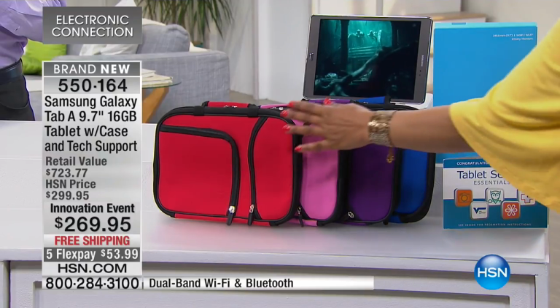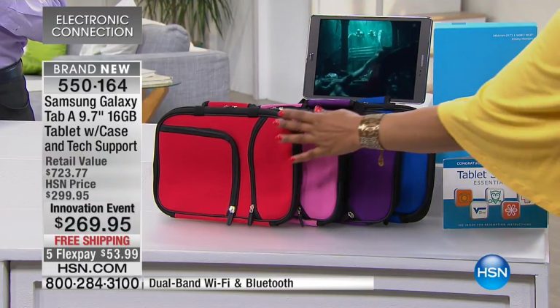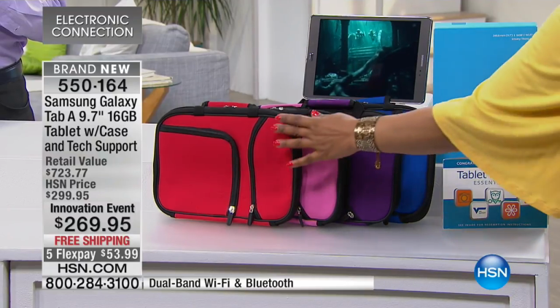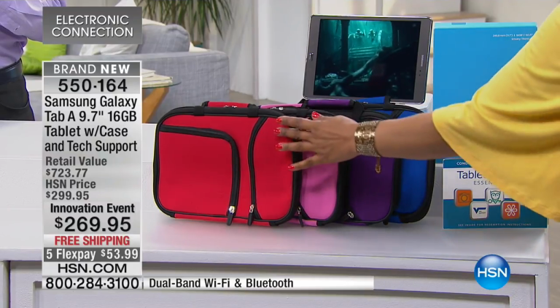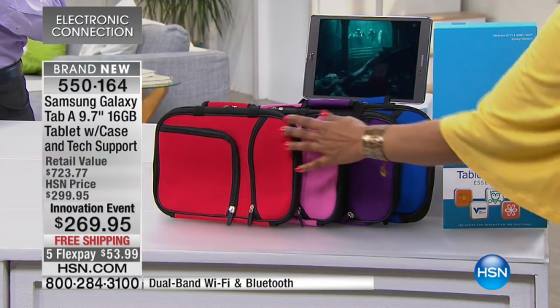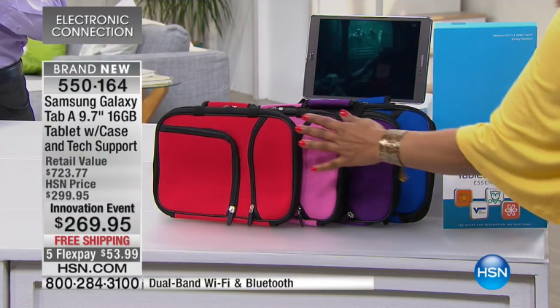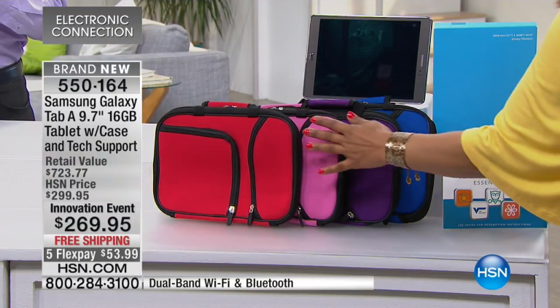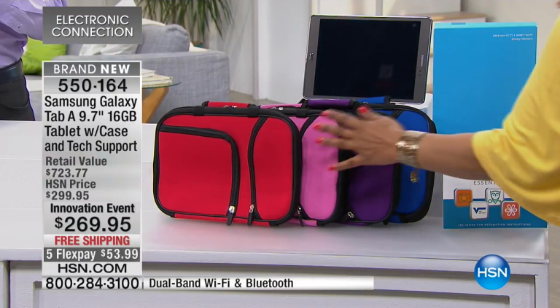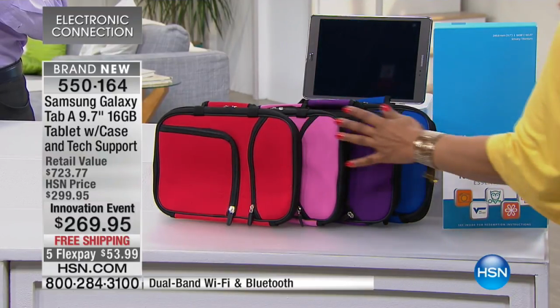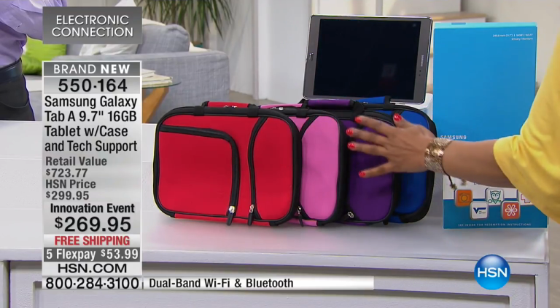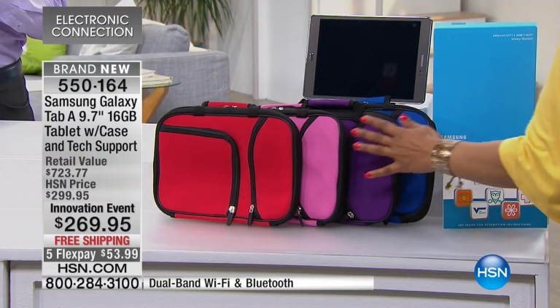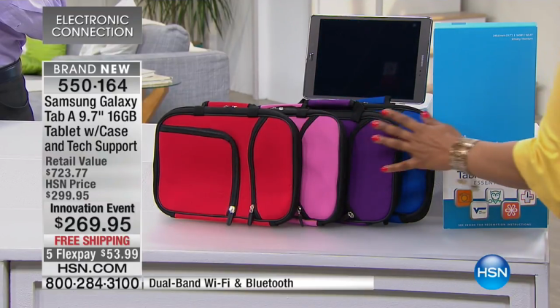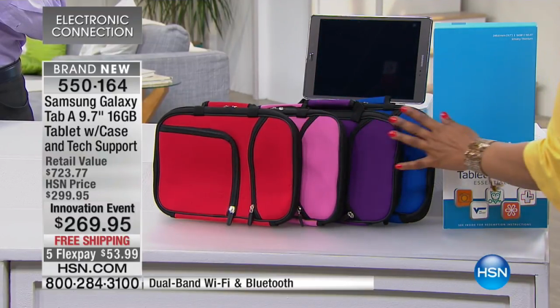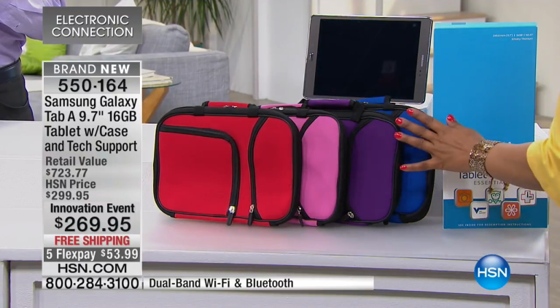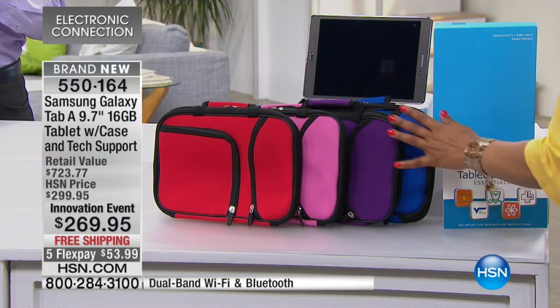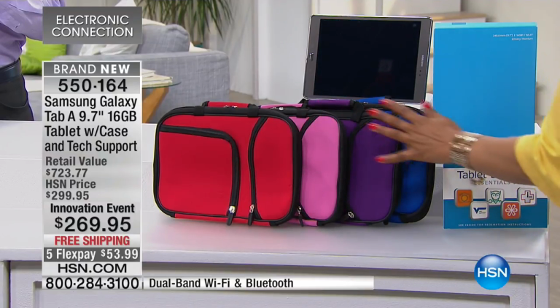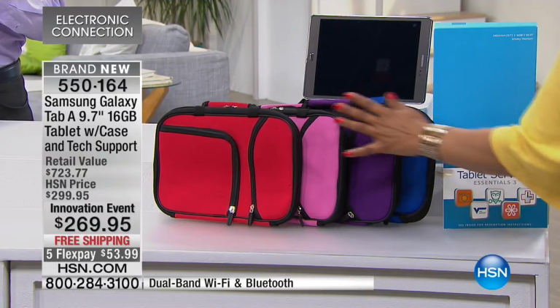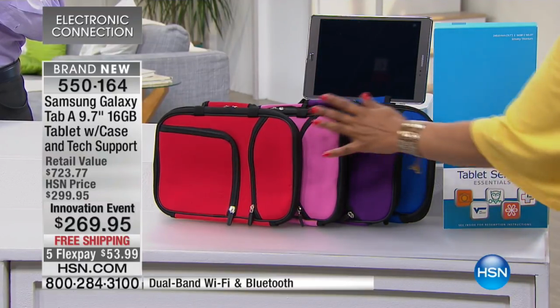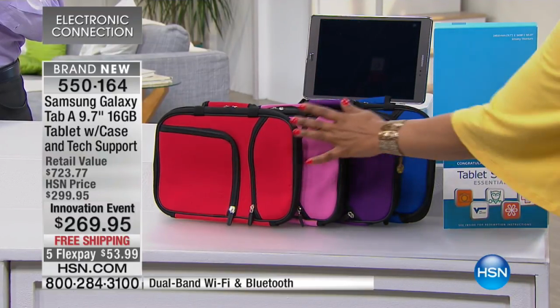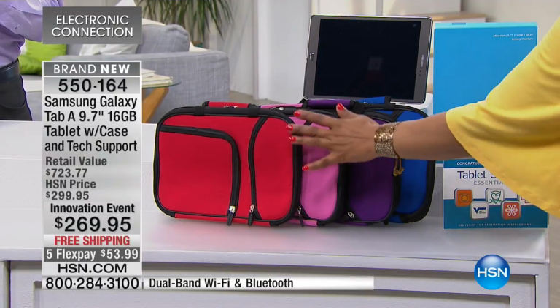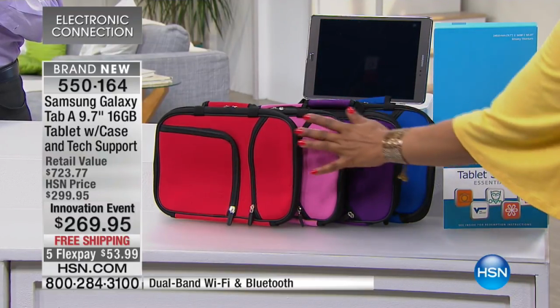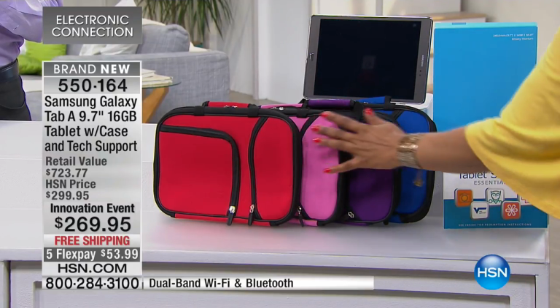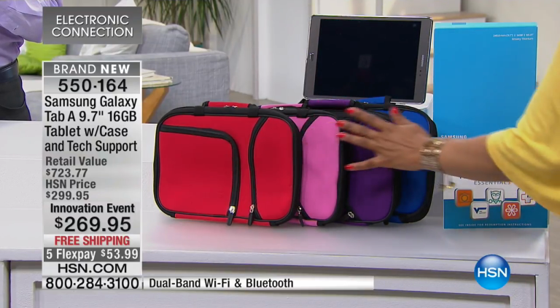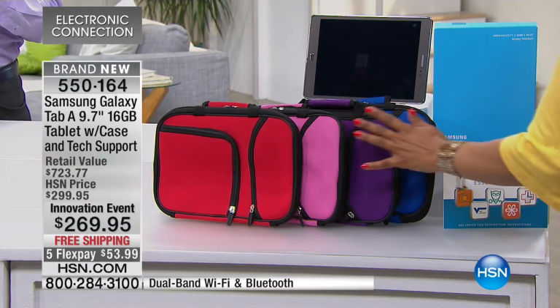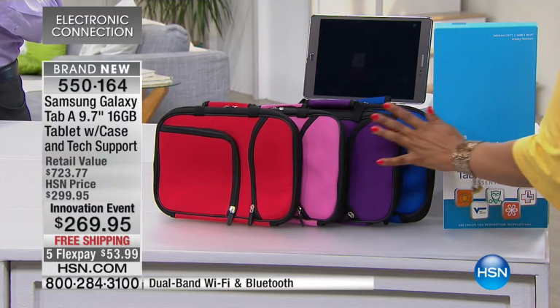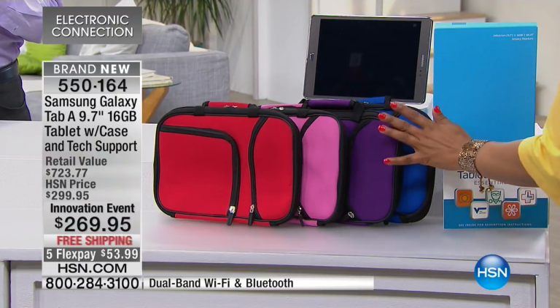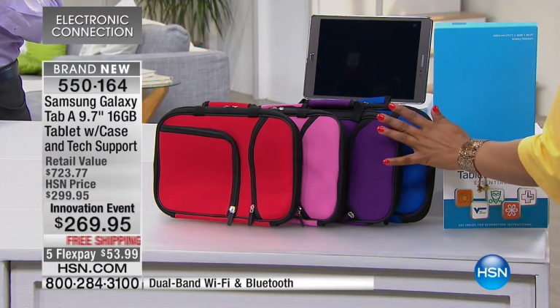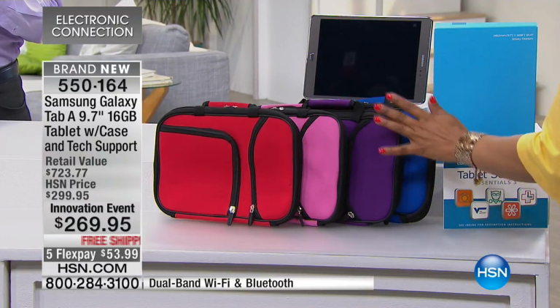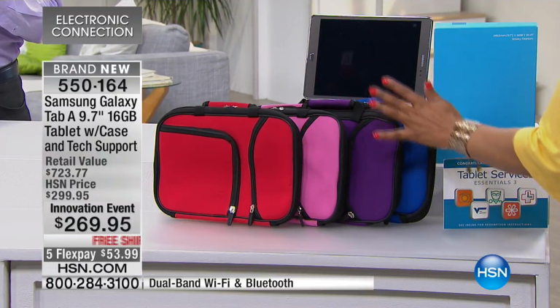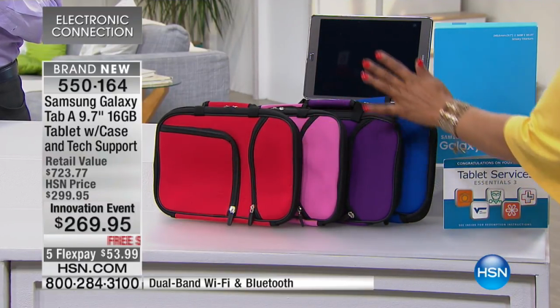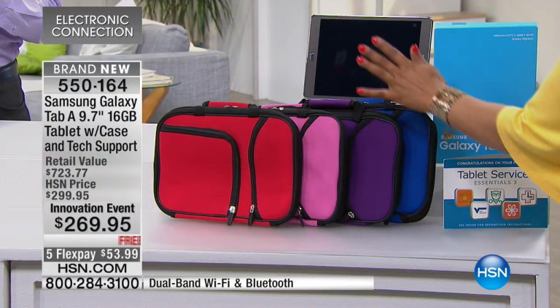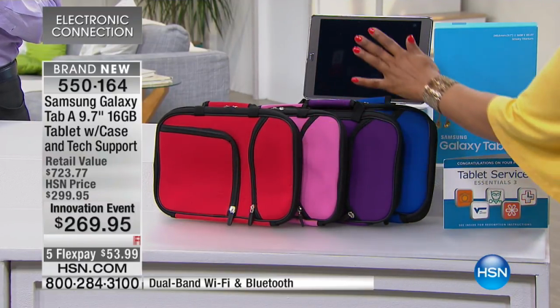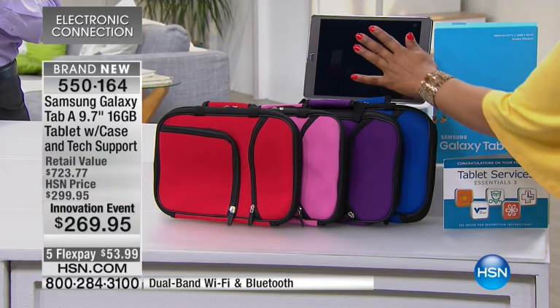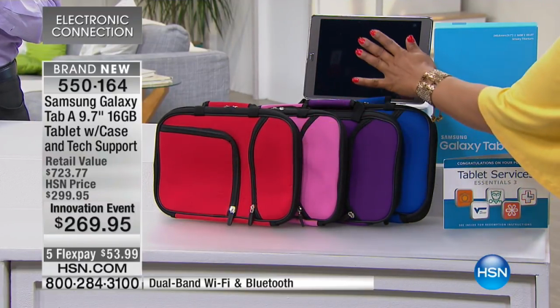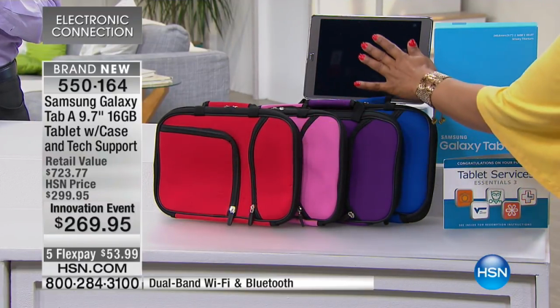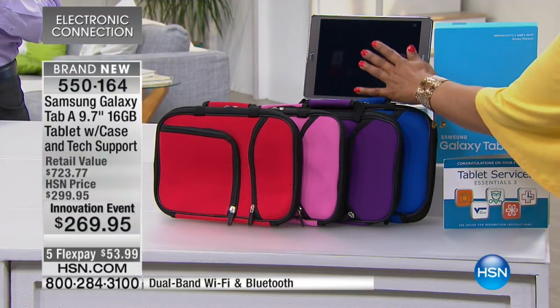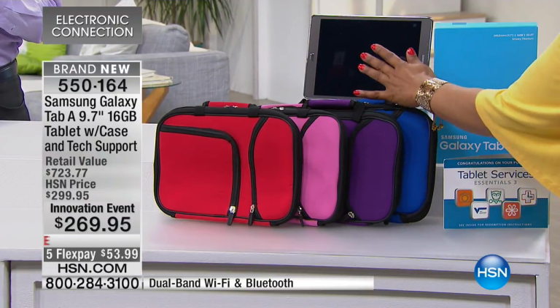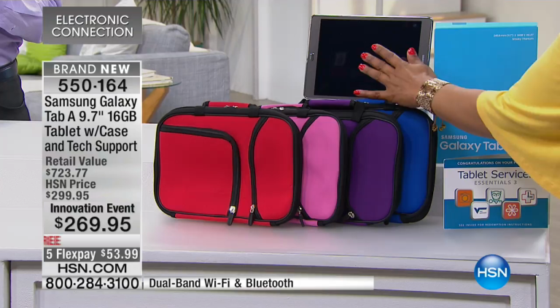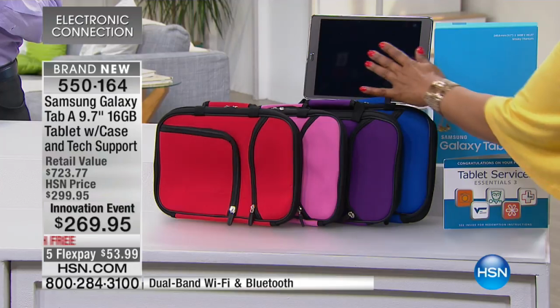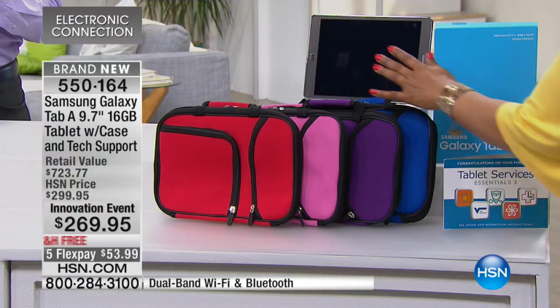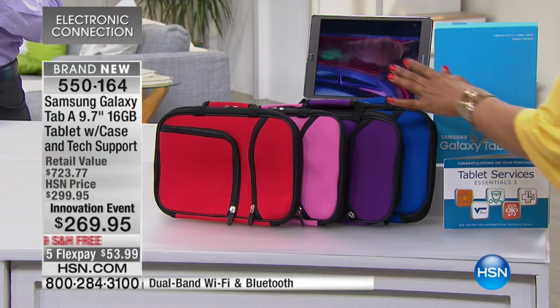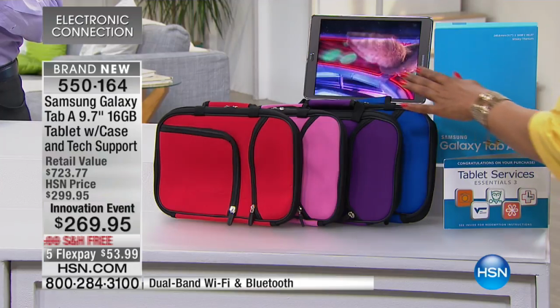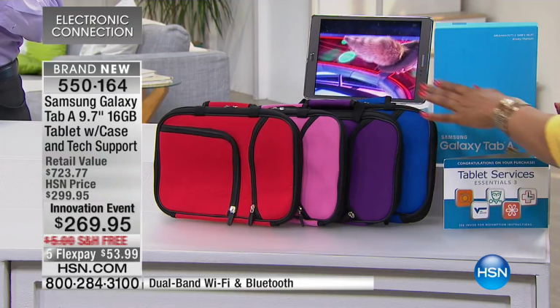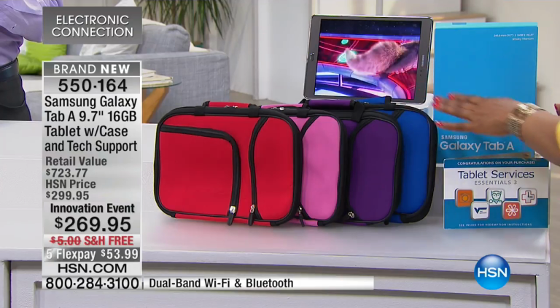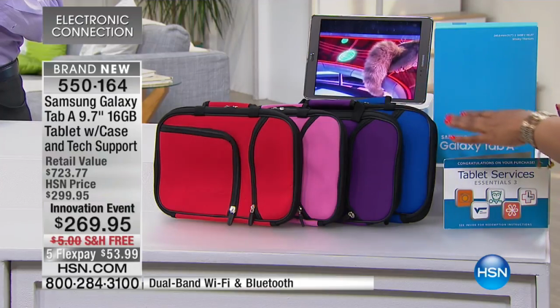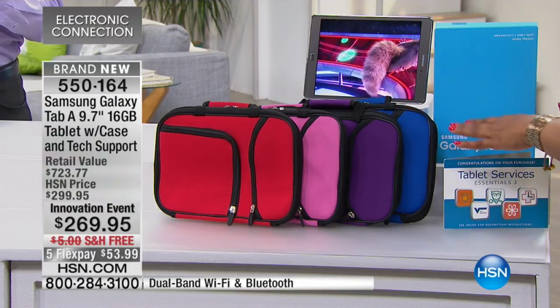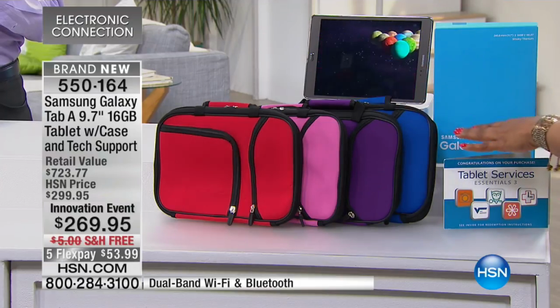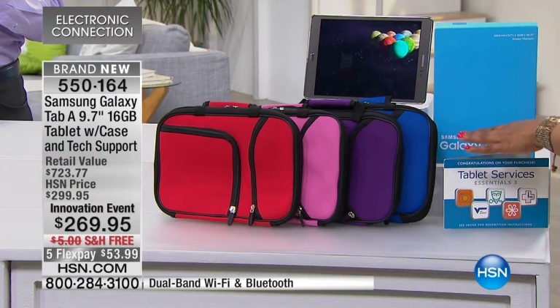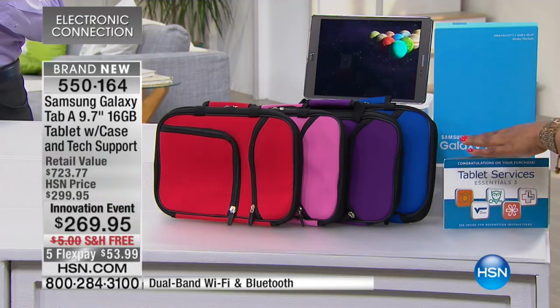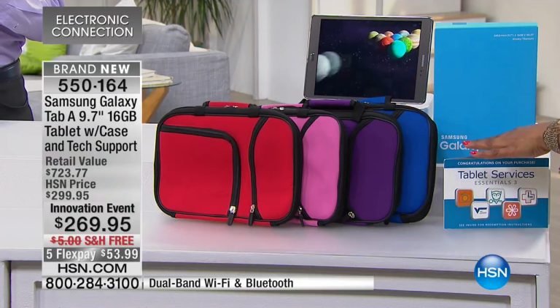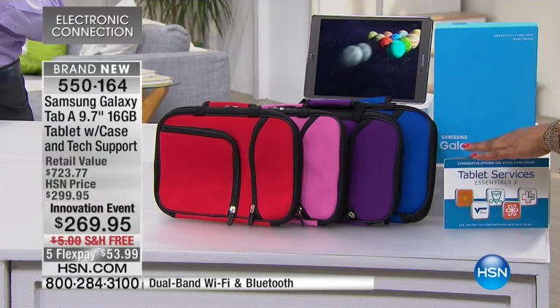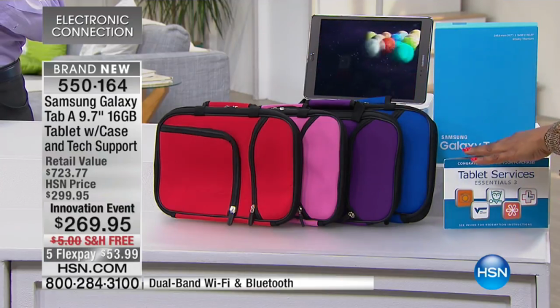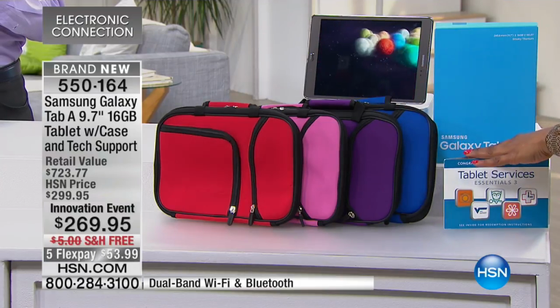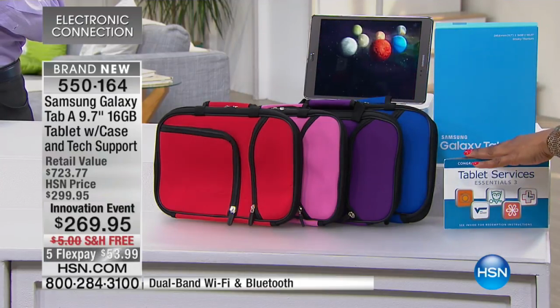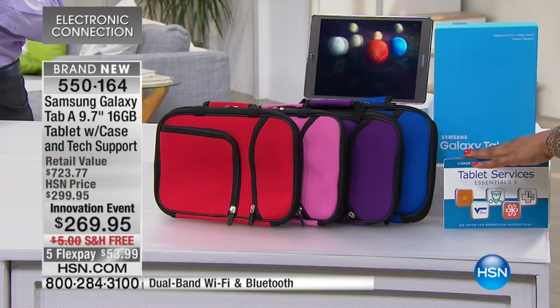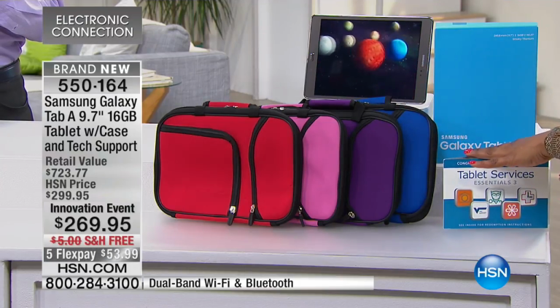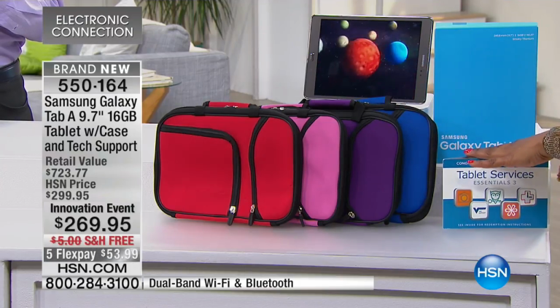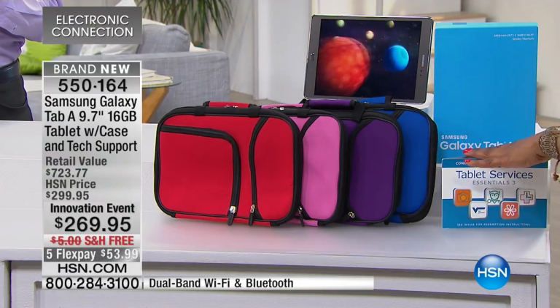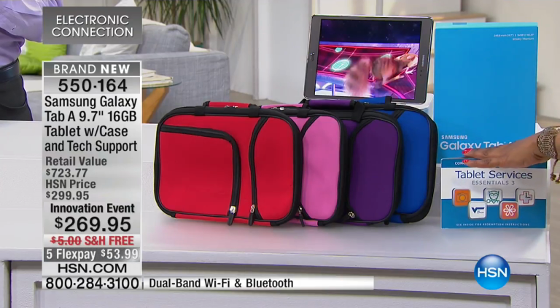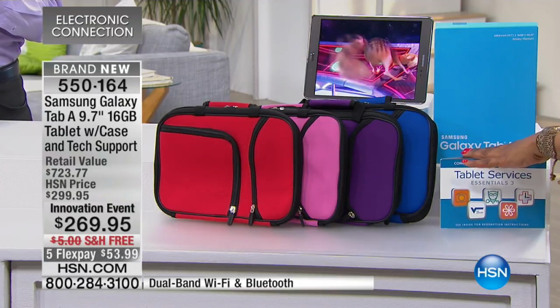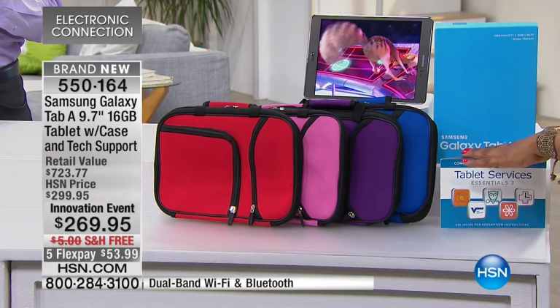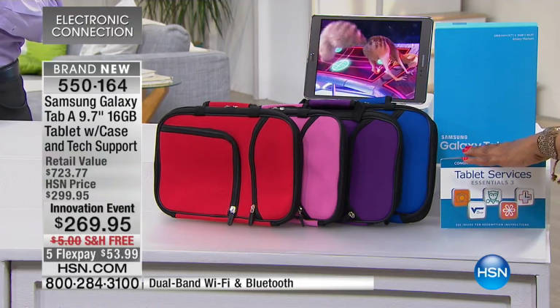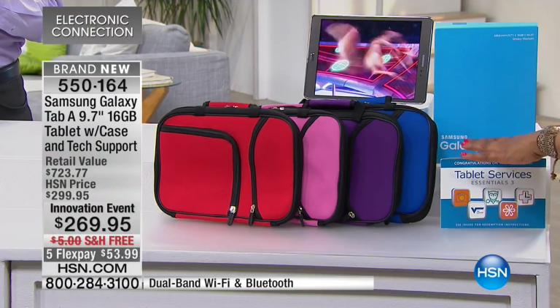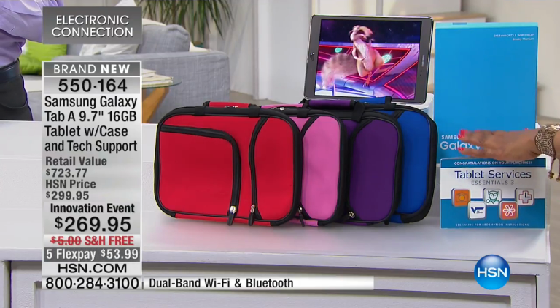You just shop by the color of the case that you love. We have red, pink, purple, and blue. So you choose your case, you get the tablet, and we're going to give you all sorts of apps.